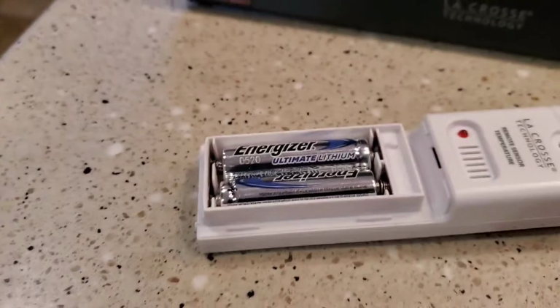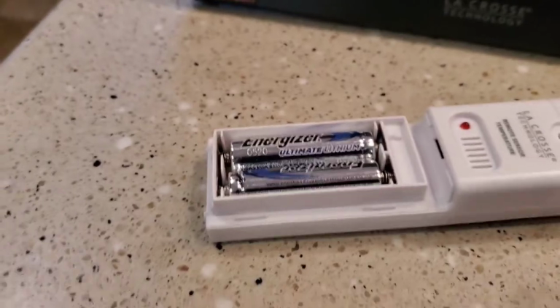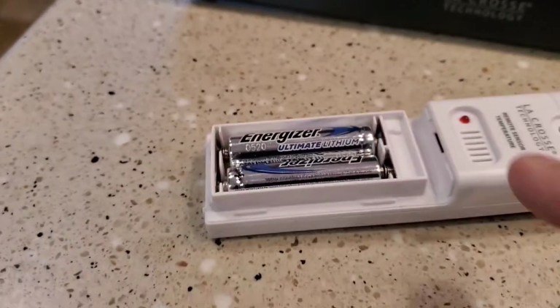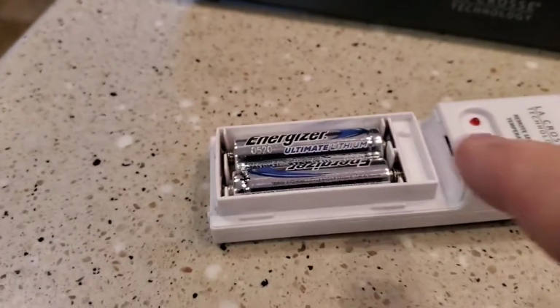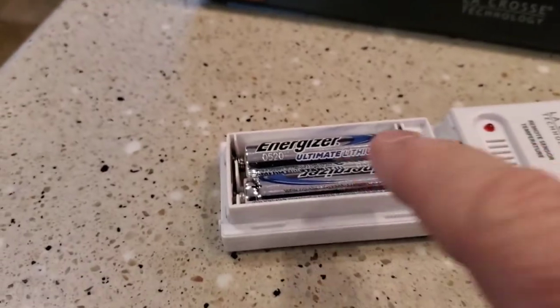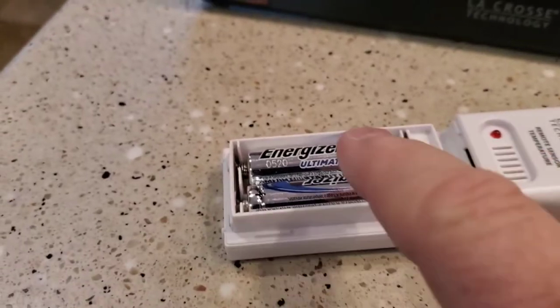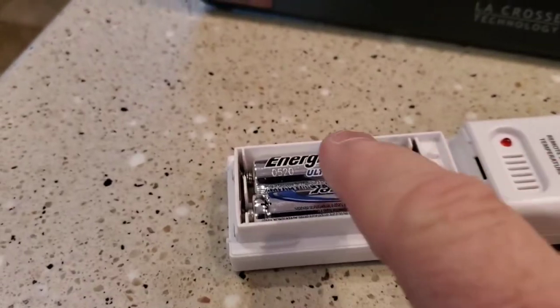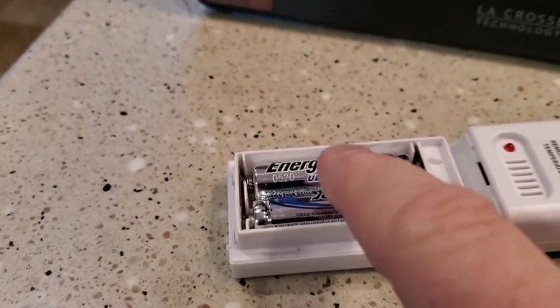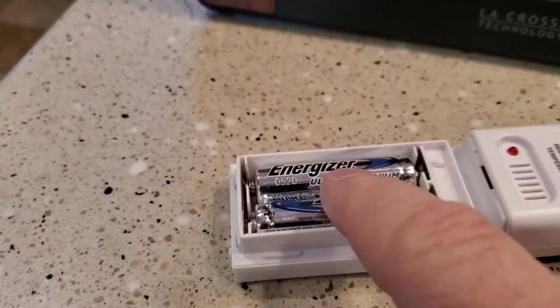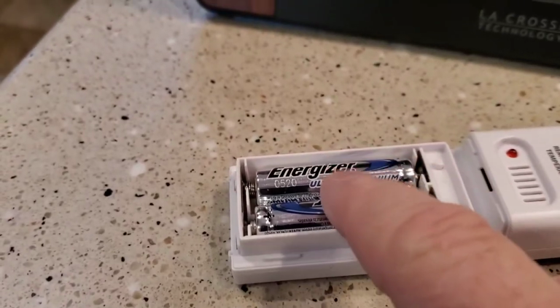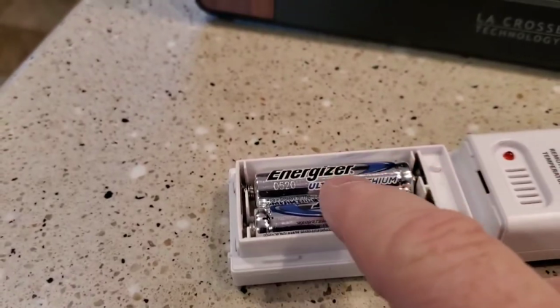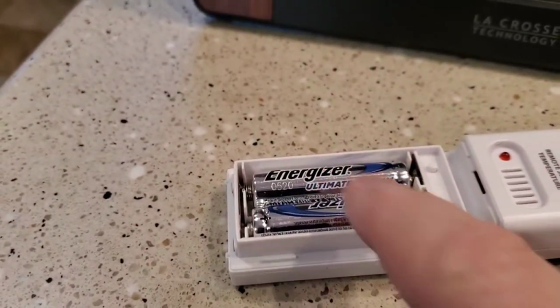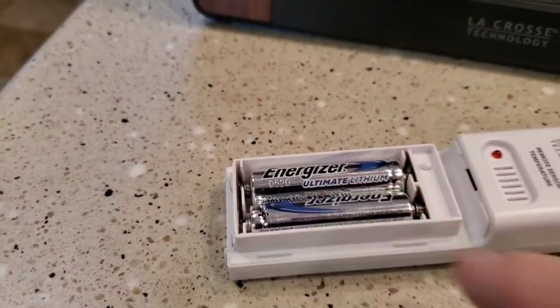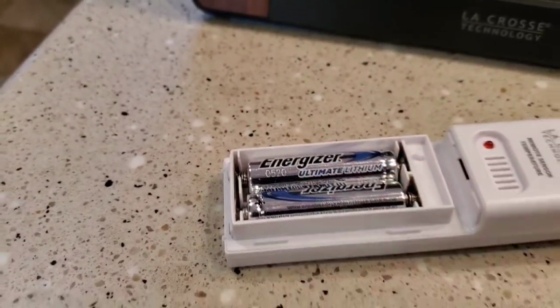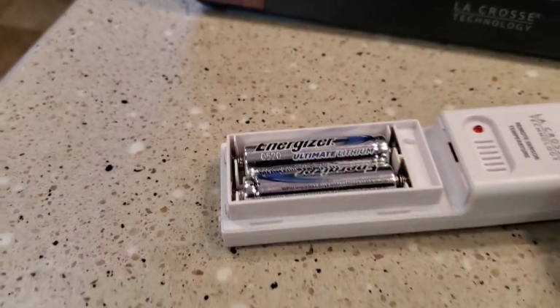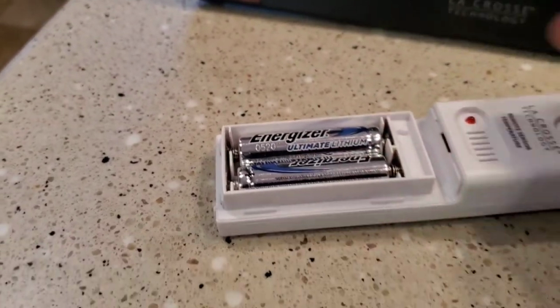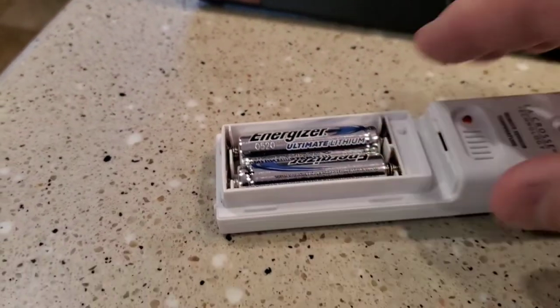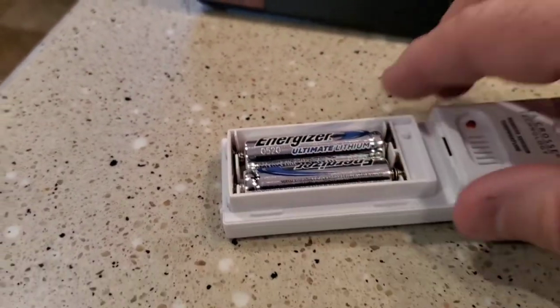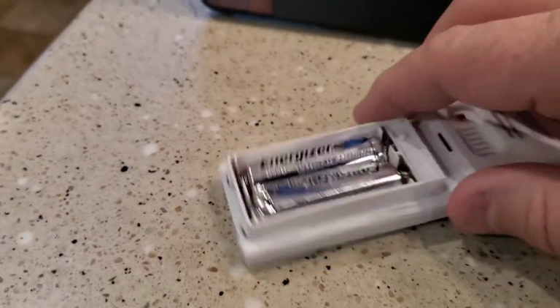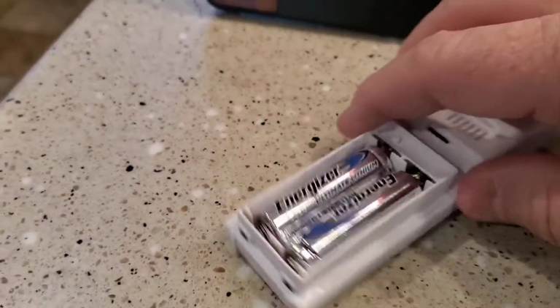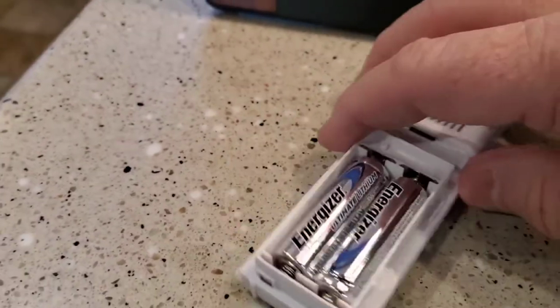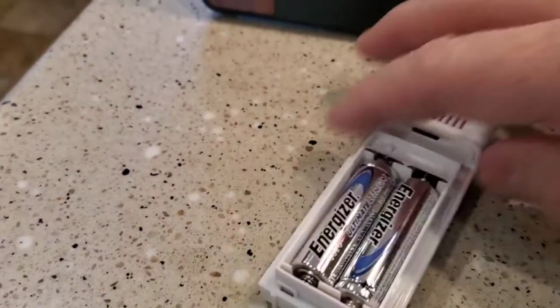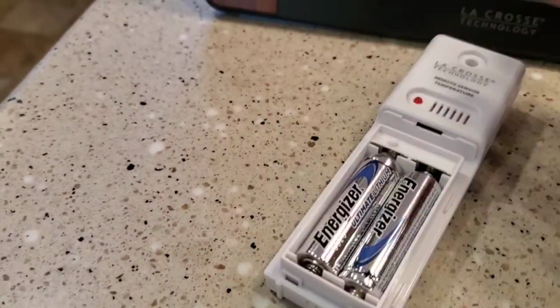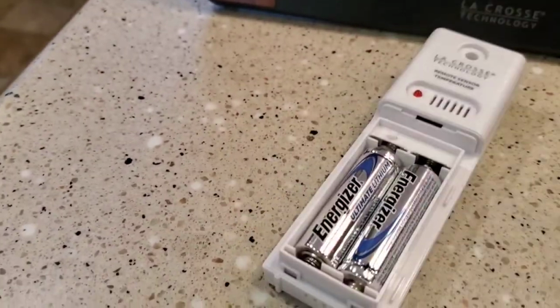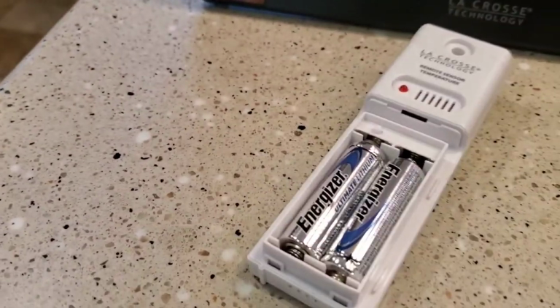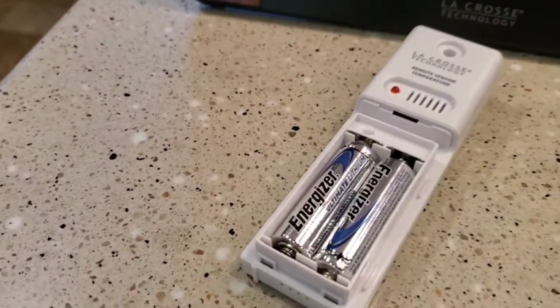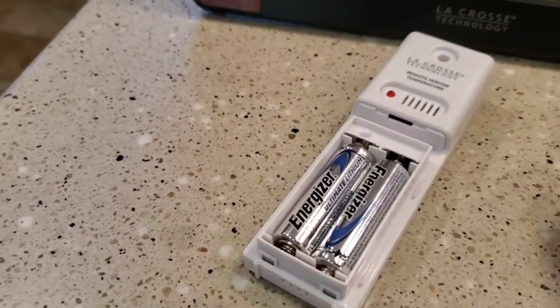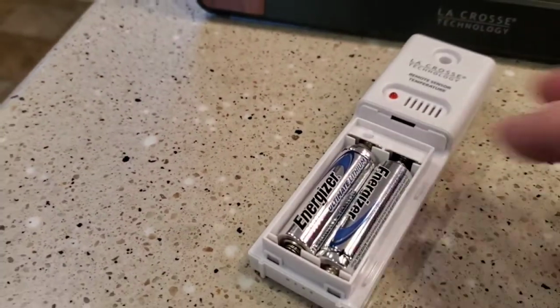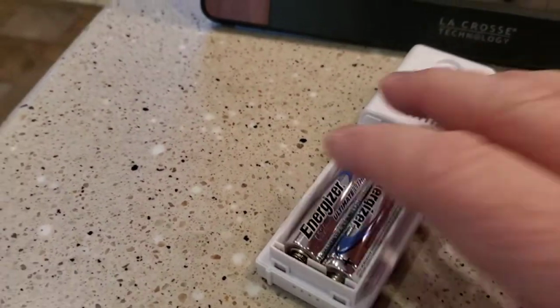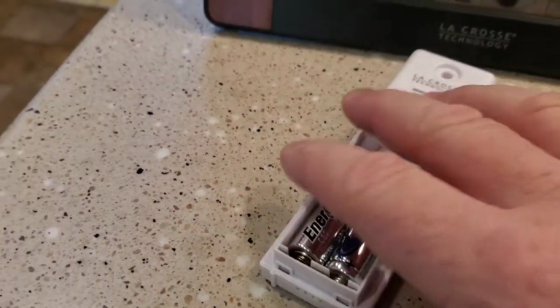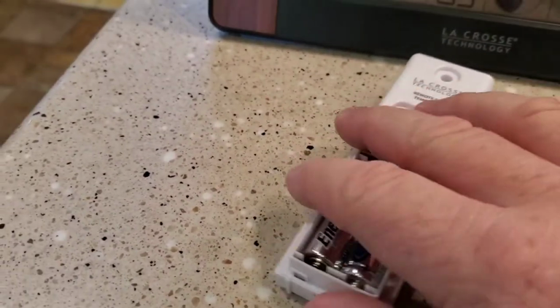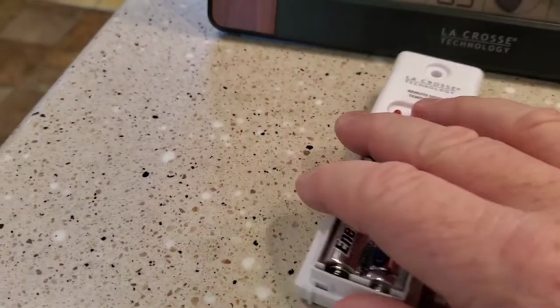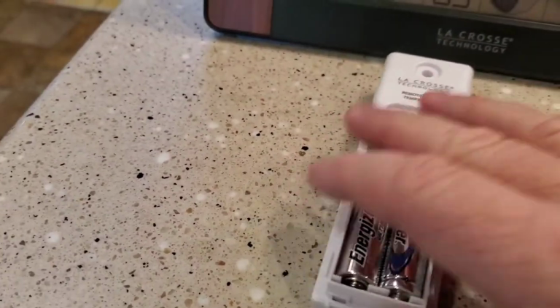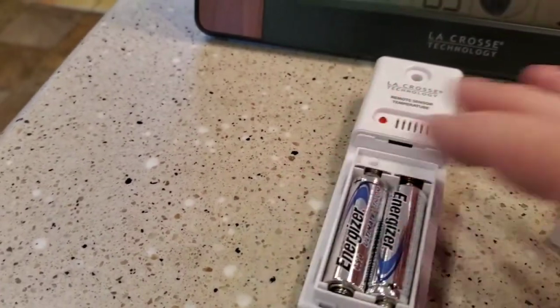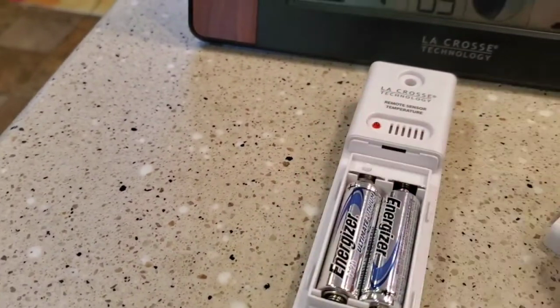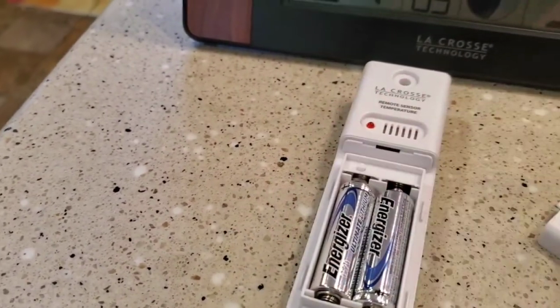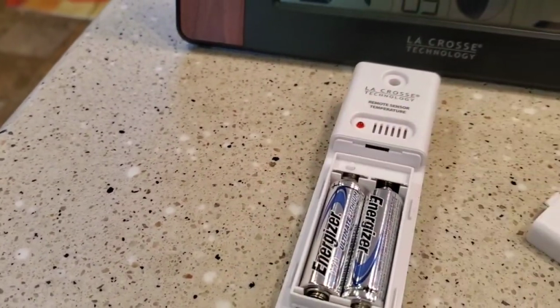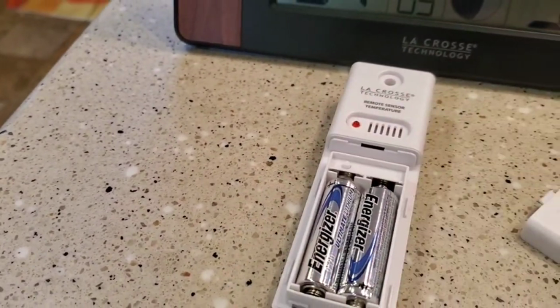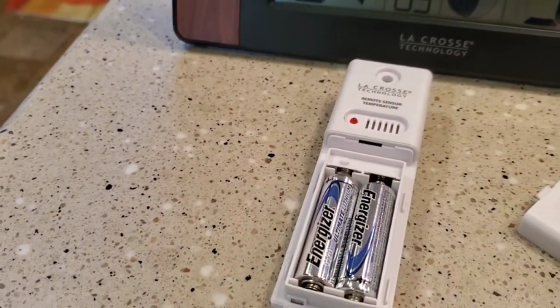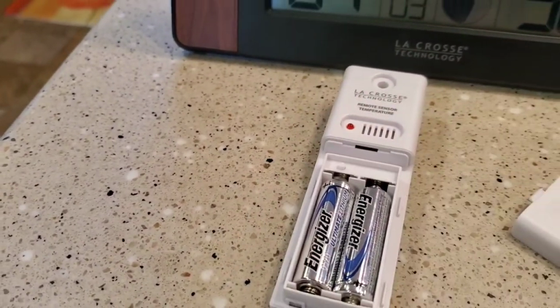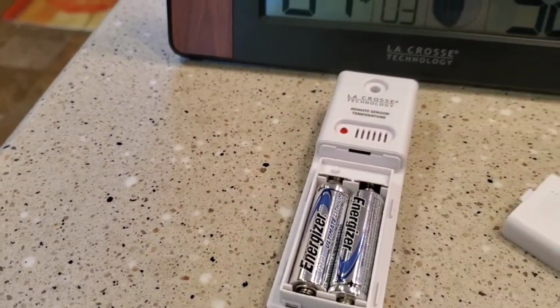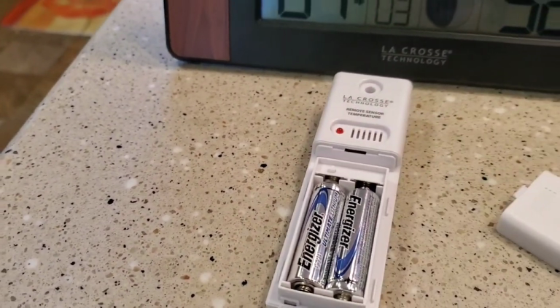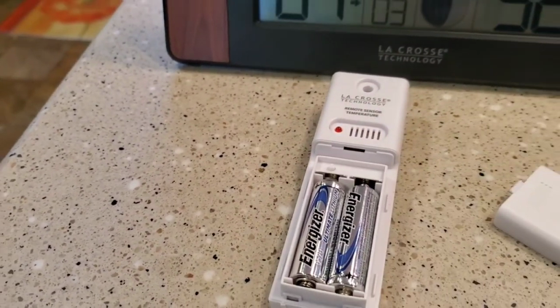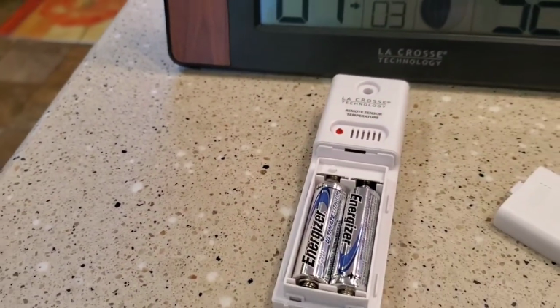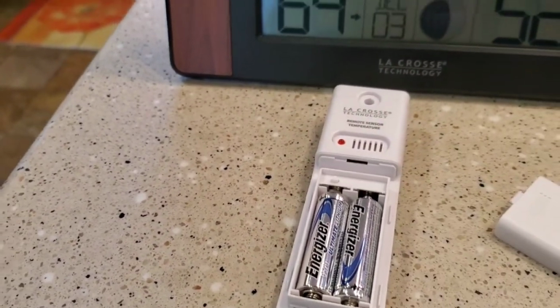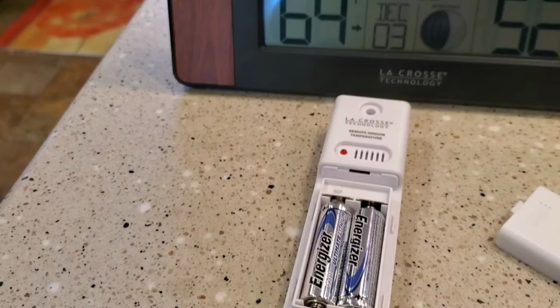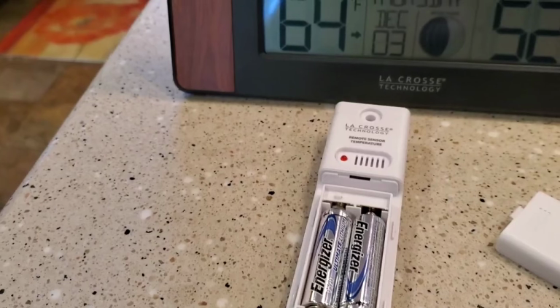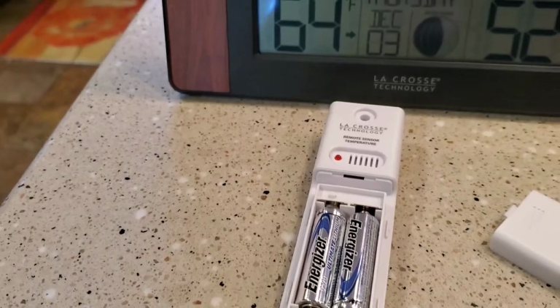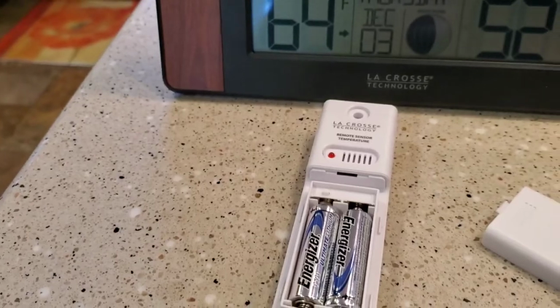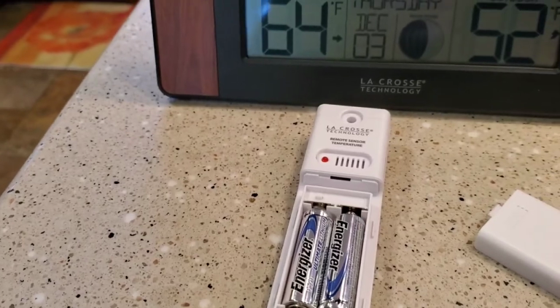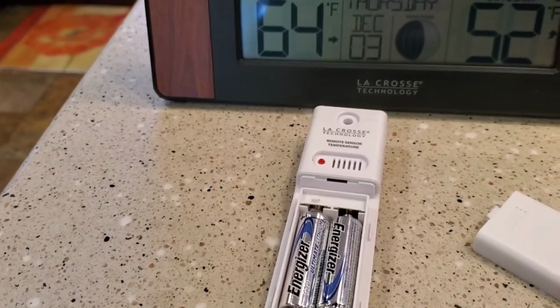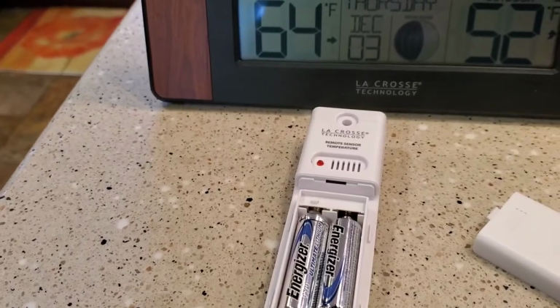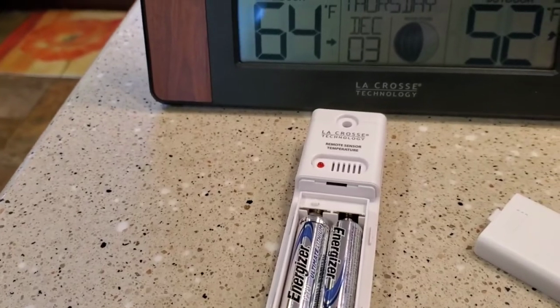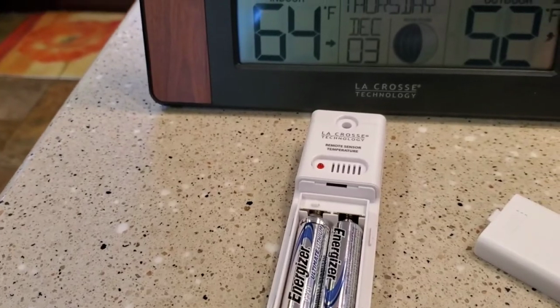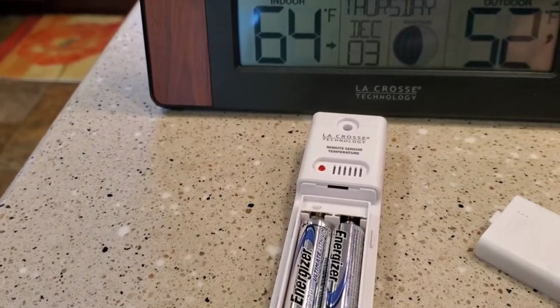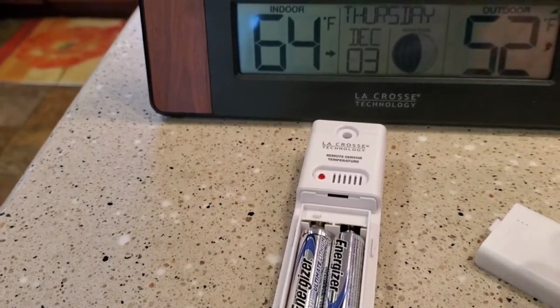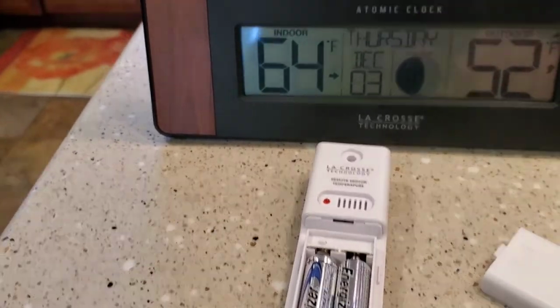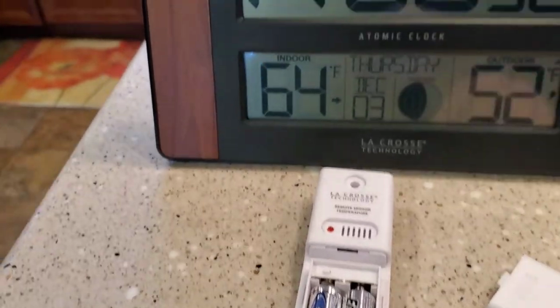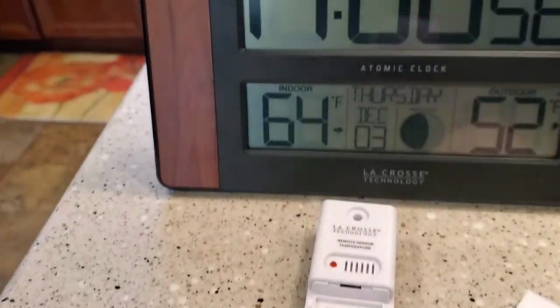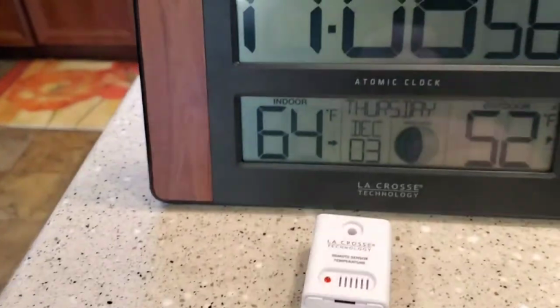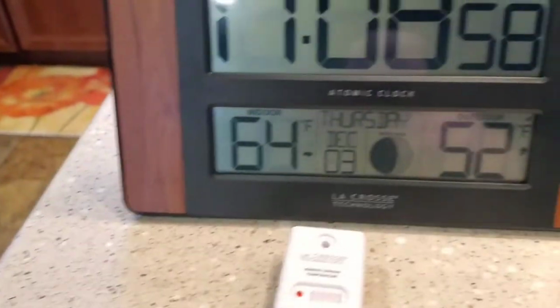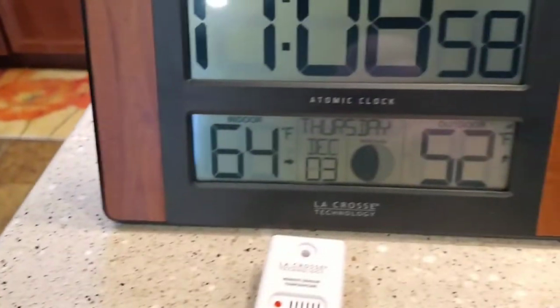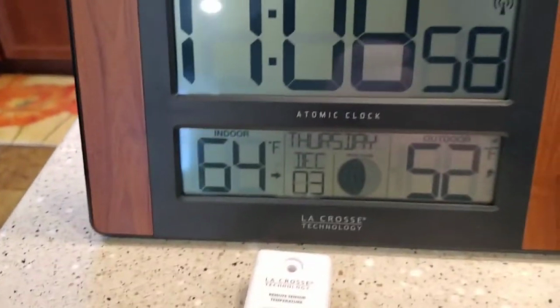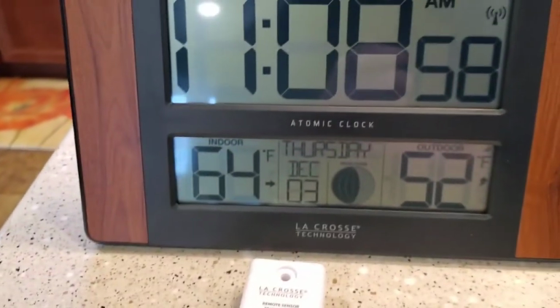These batteries are designed for outdoor temperature probes. They handle temperature swings a lot better and last a lot longer.